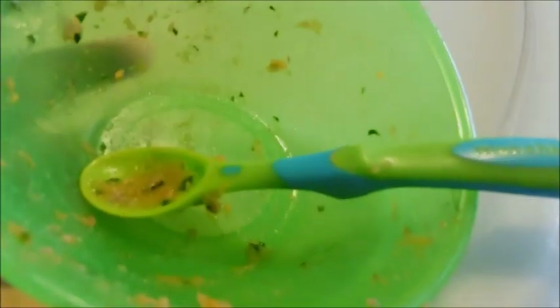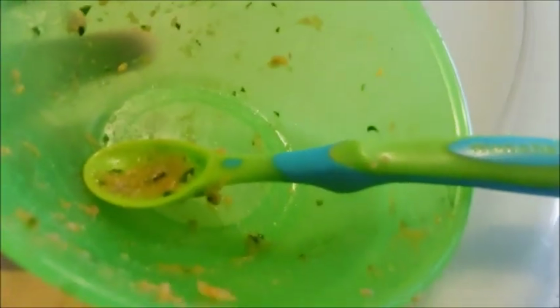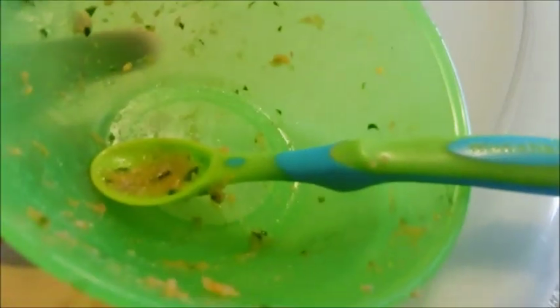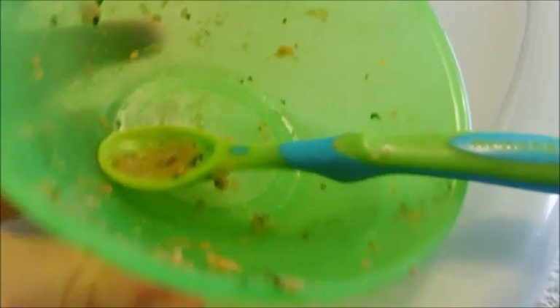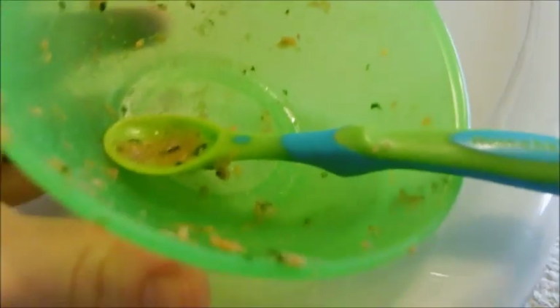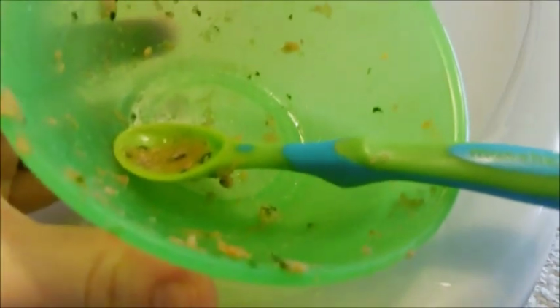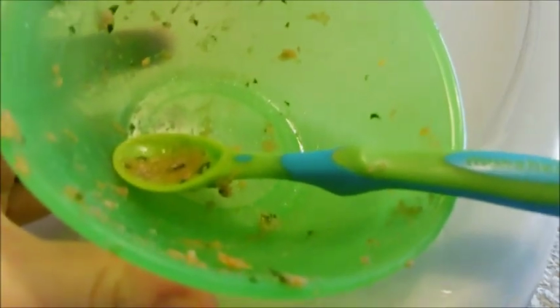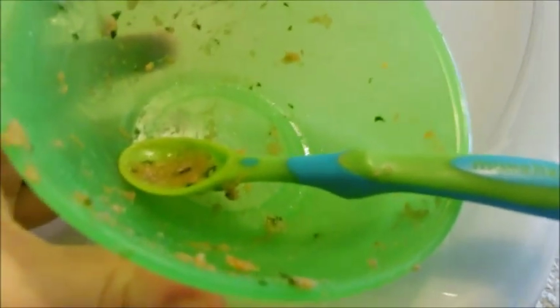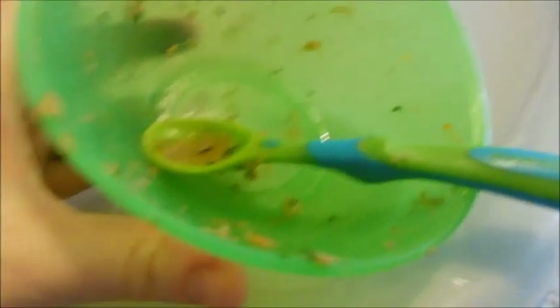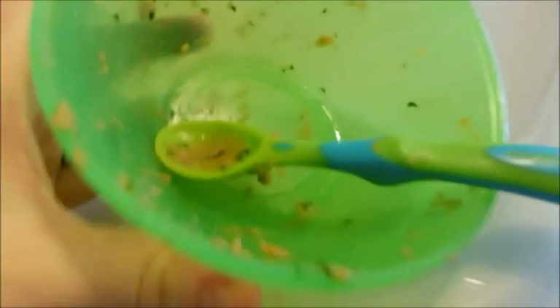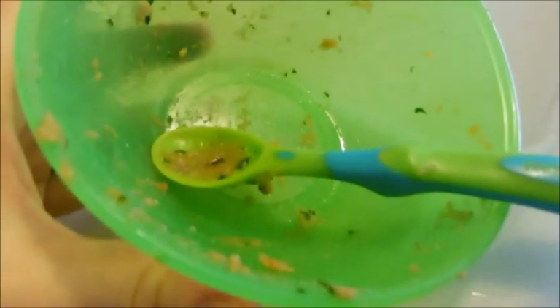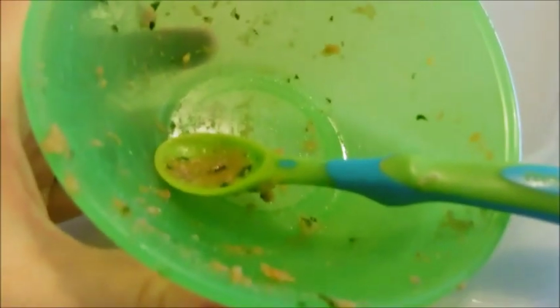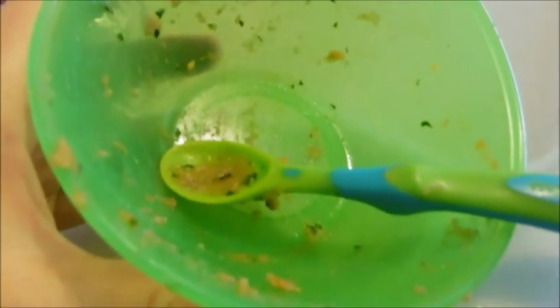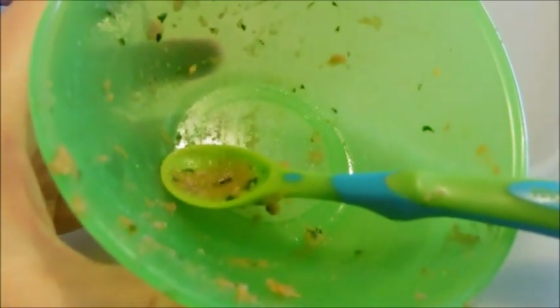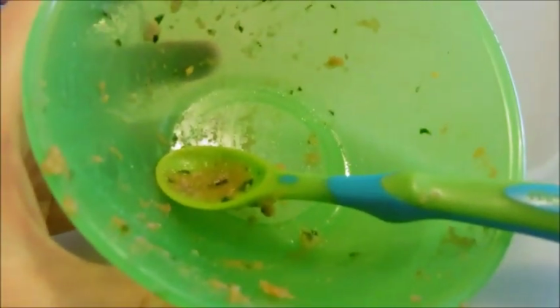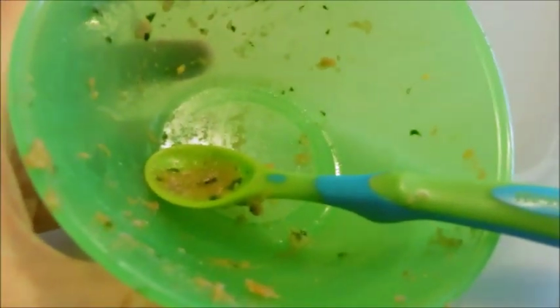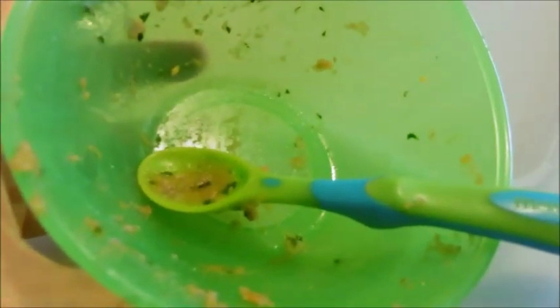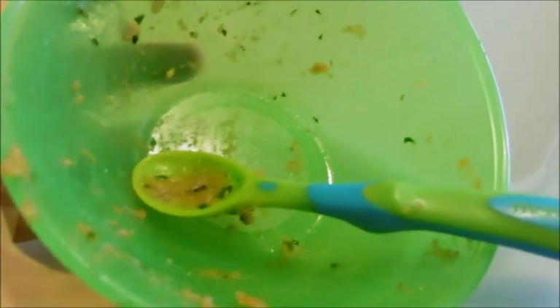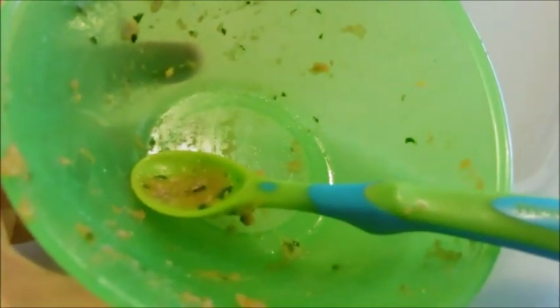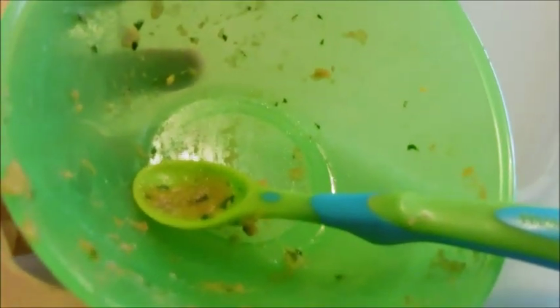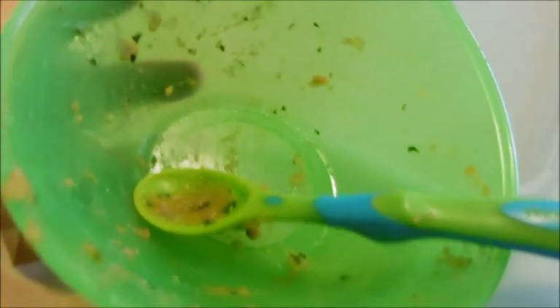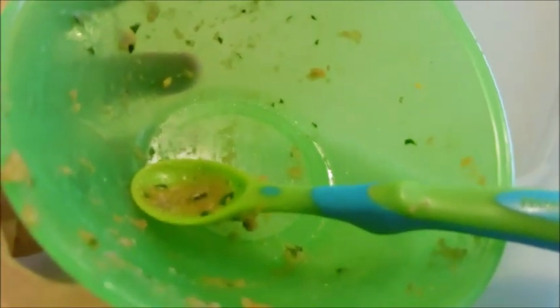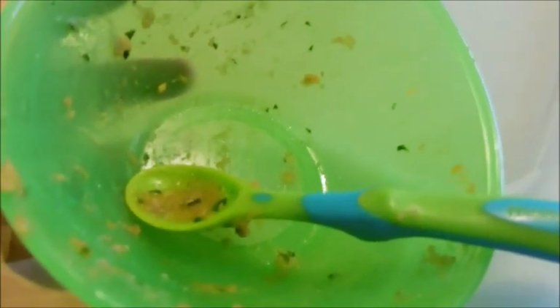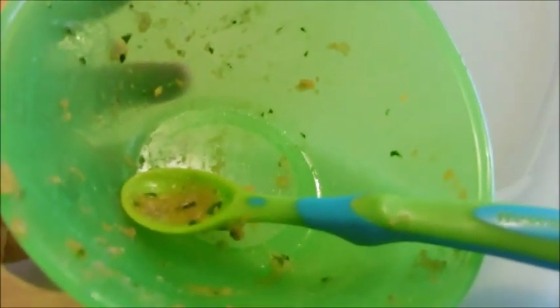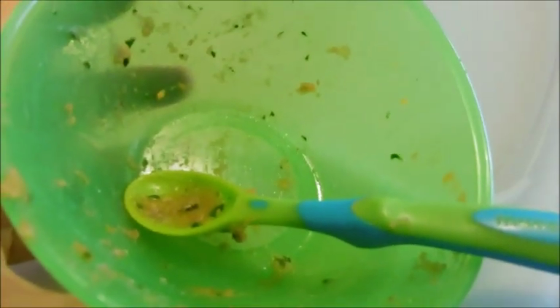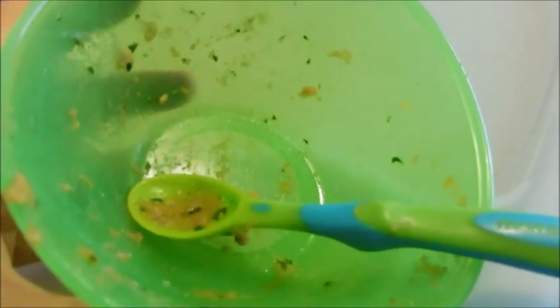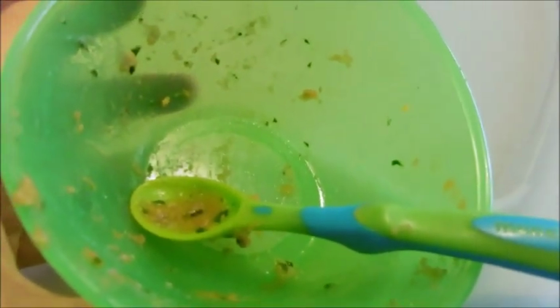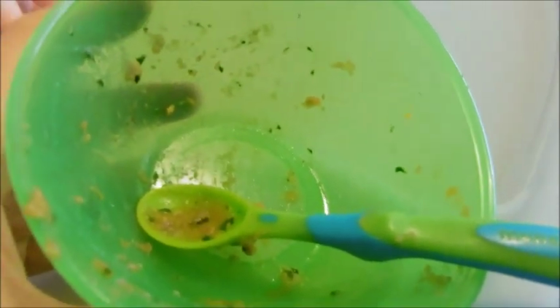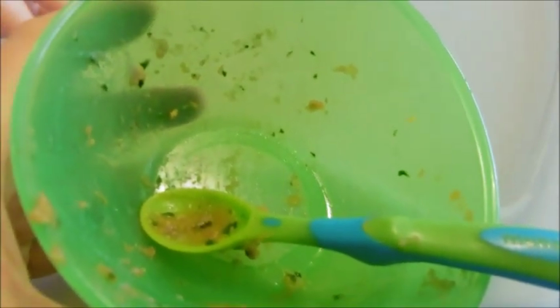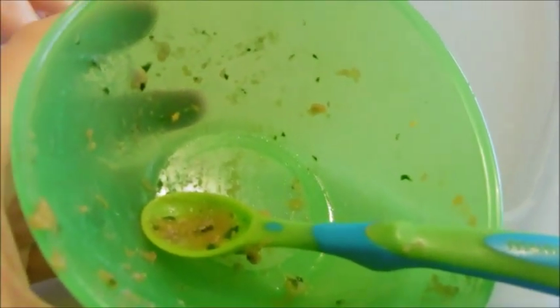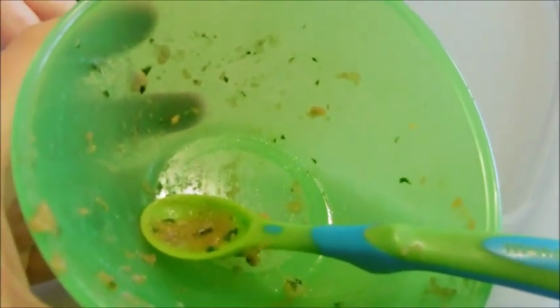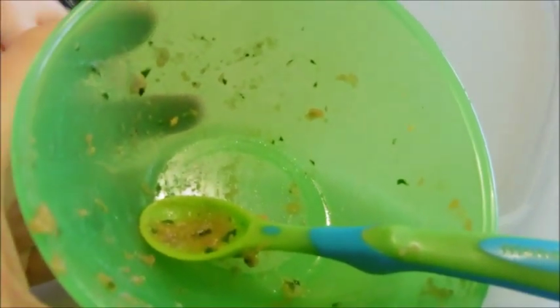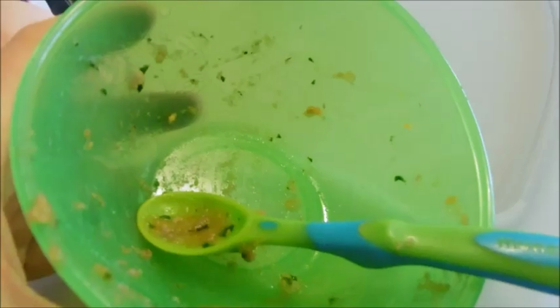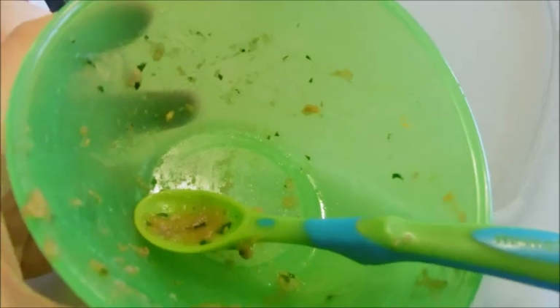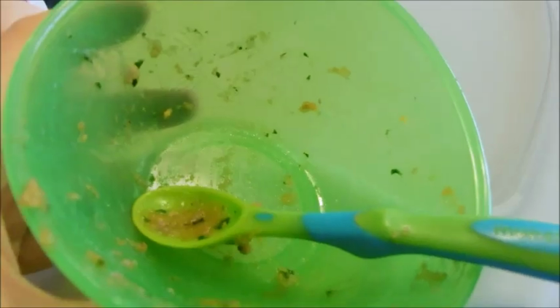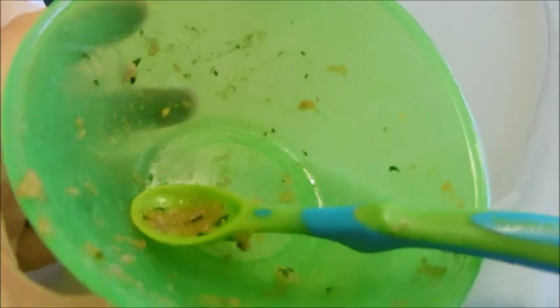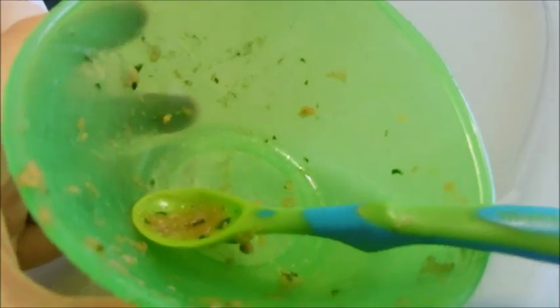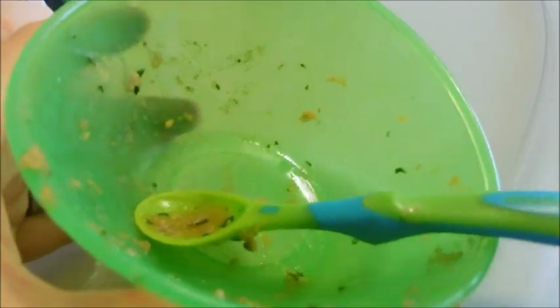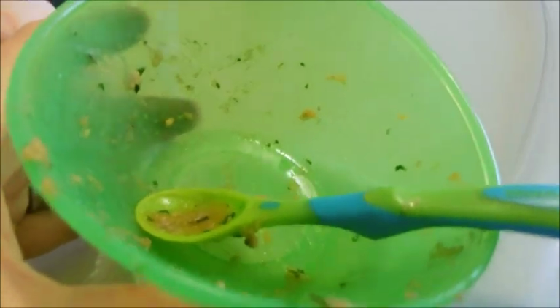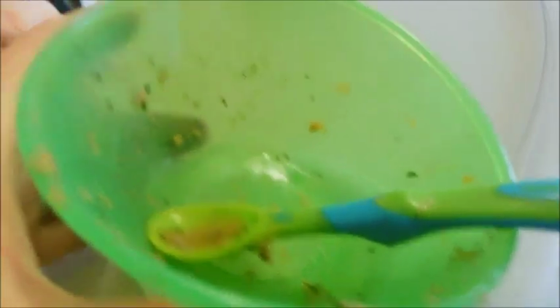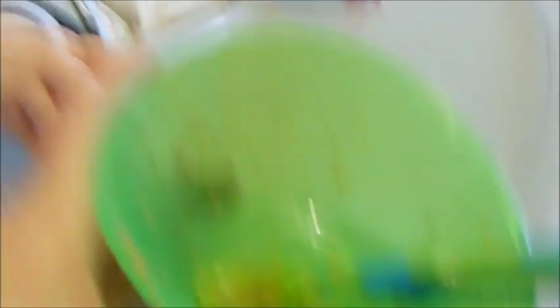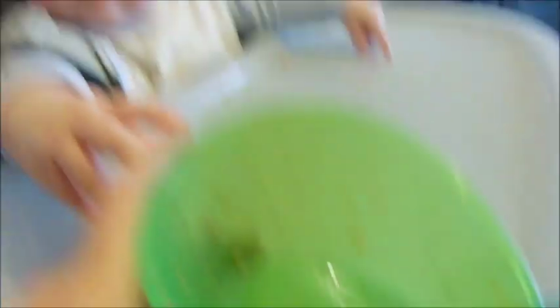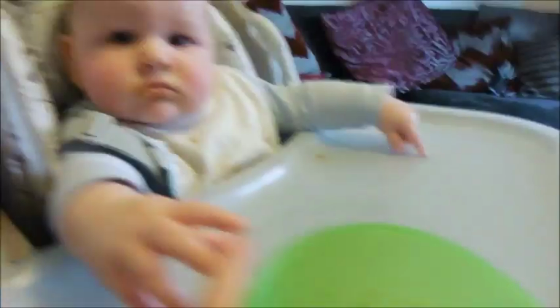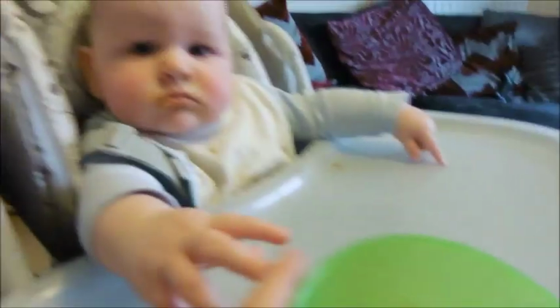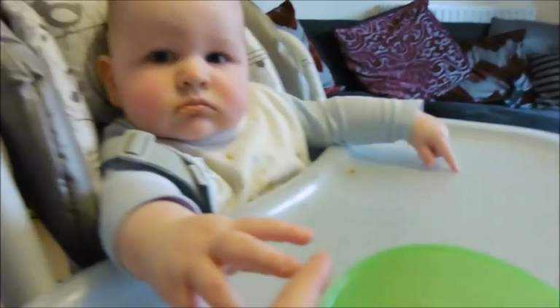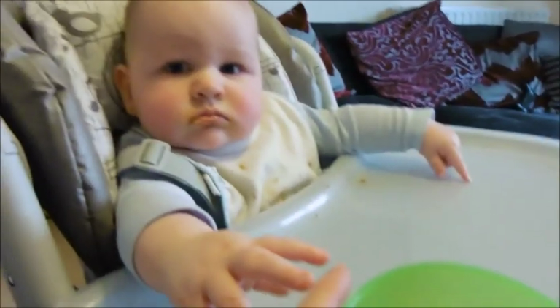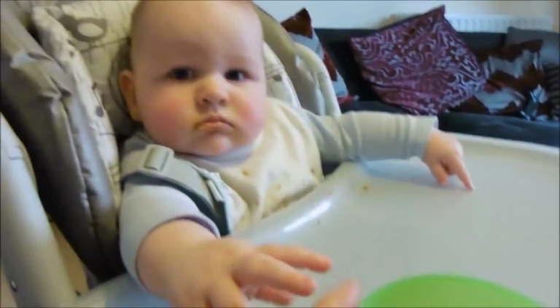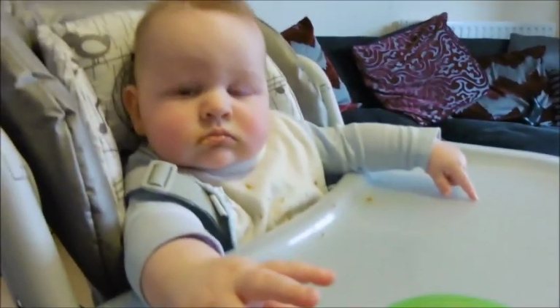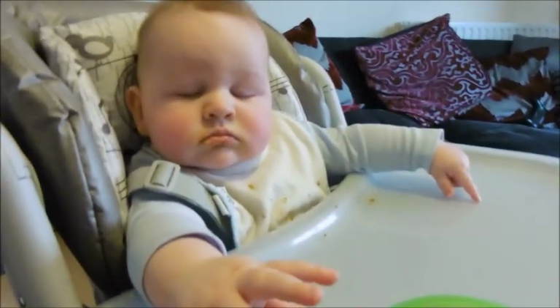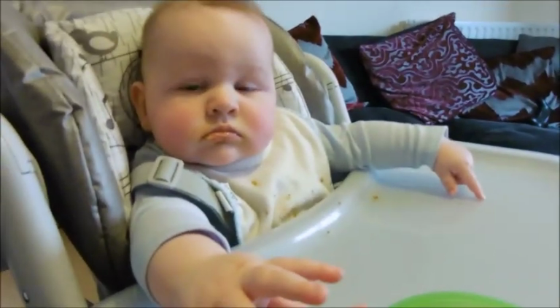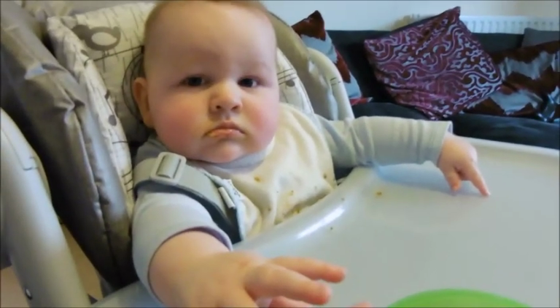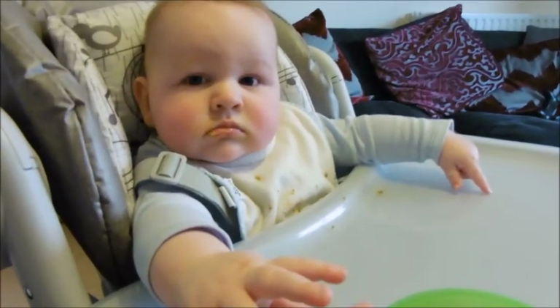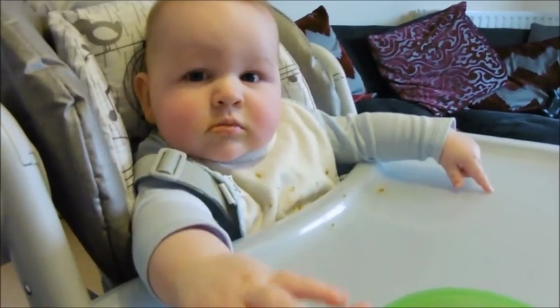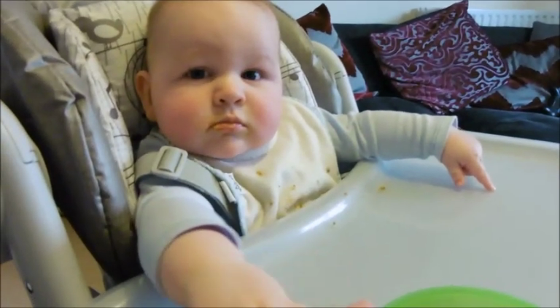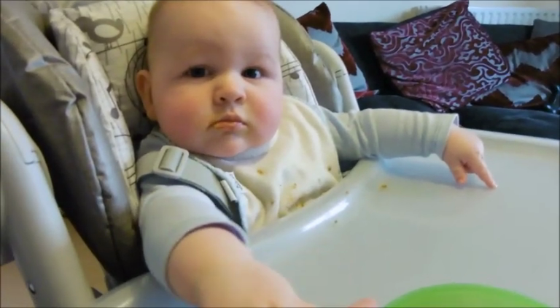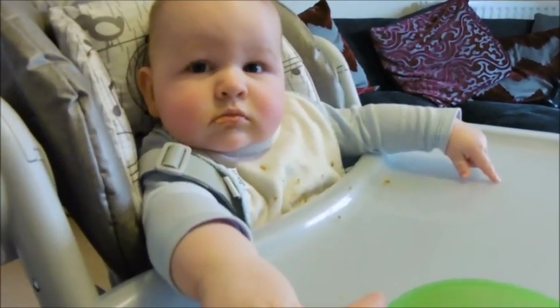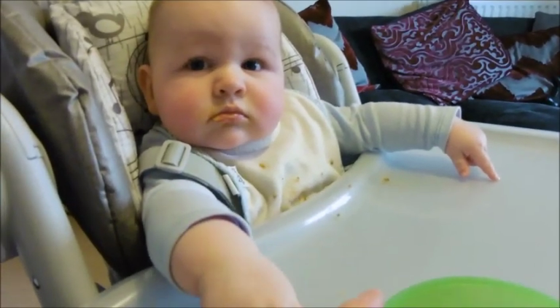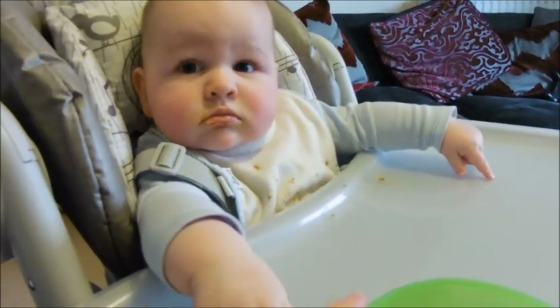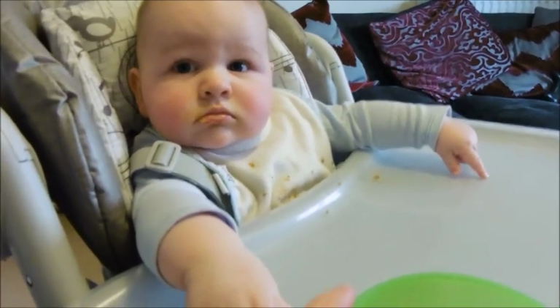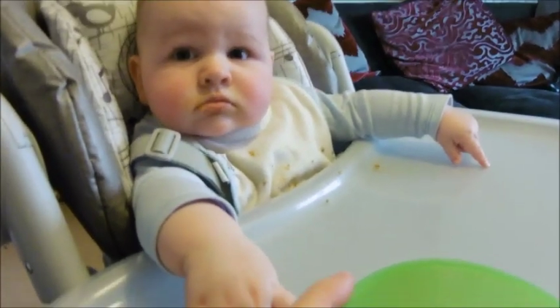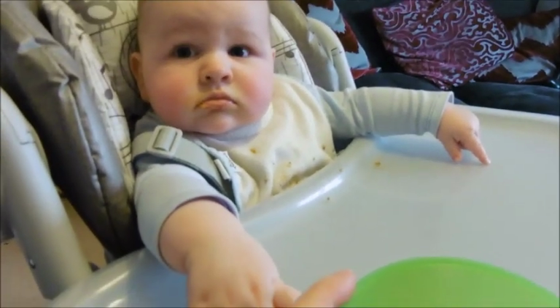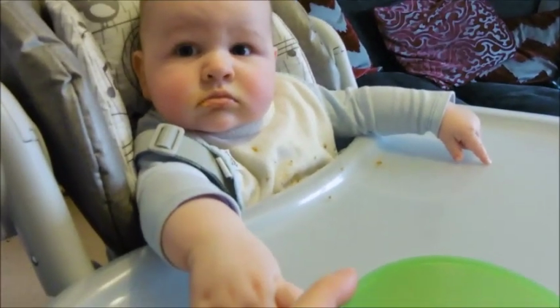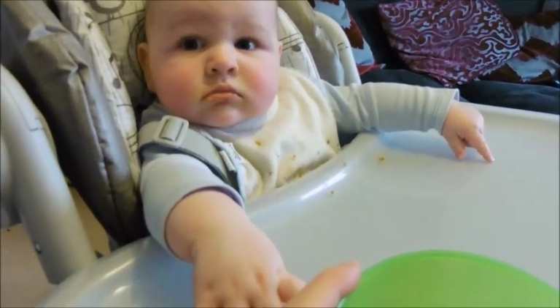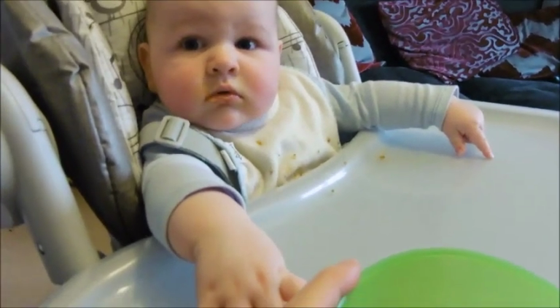Even though he pulled that funny face when I first gave him his first spoonful, he still enjoyed it, didn't you Baba? Did you like that?